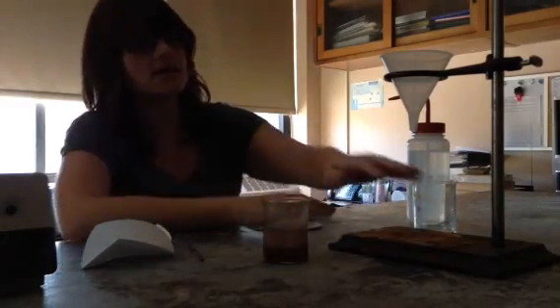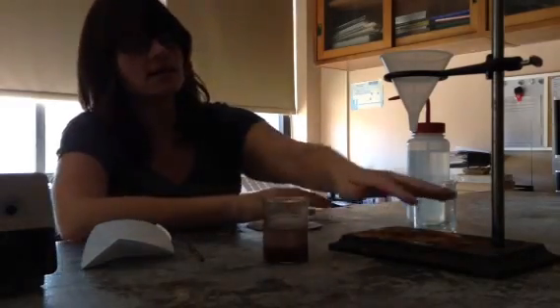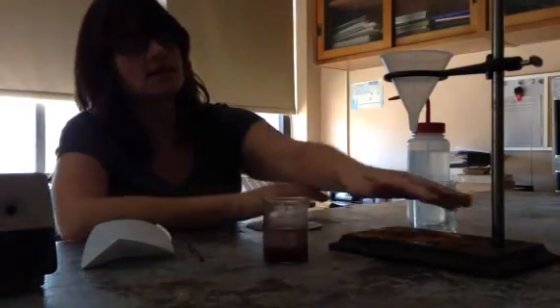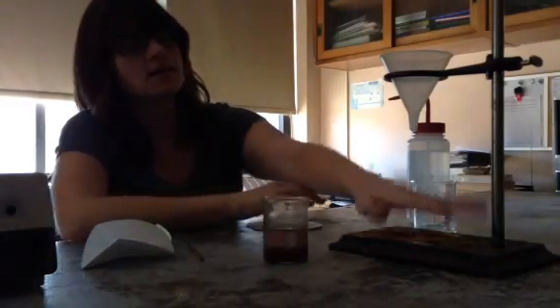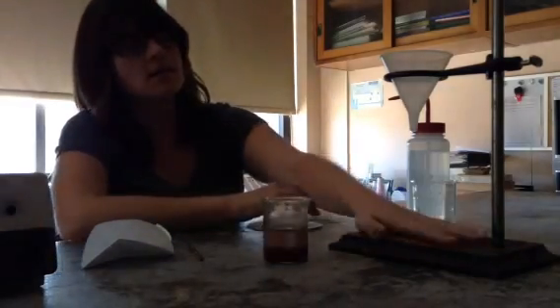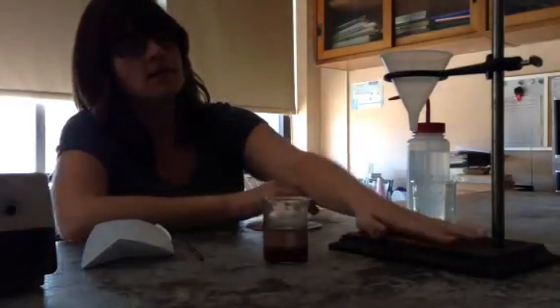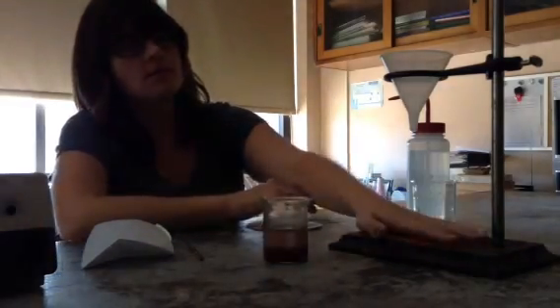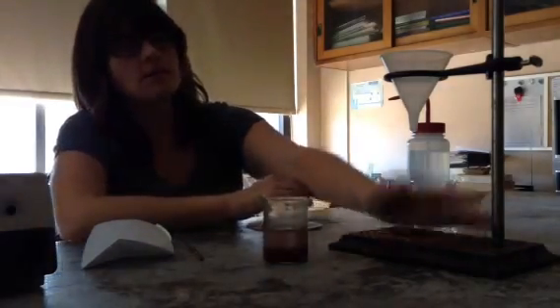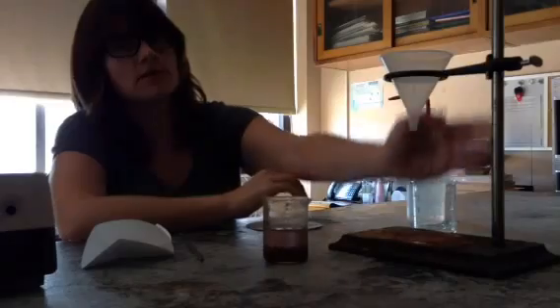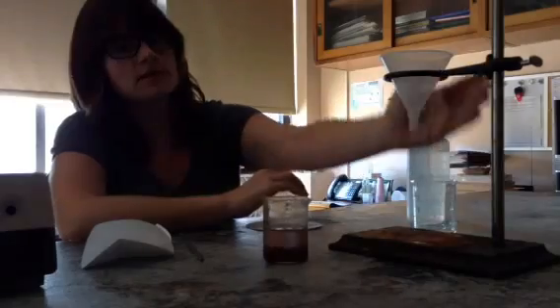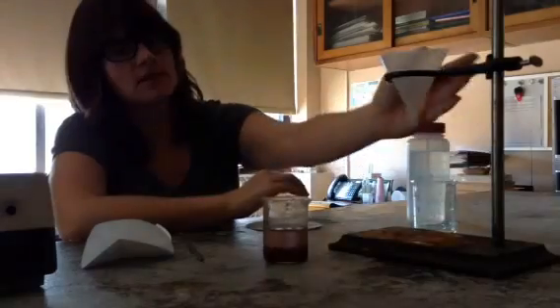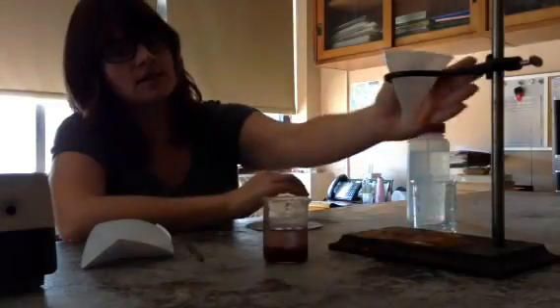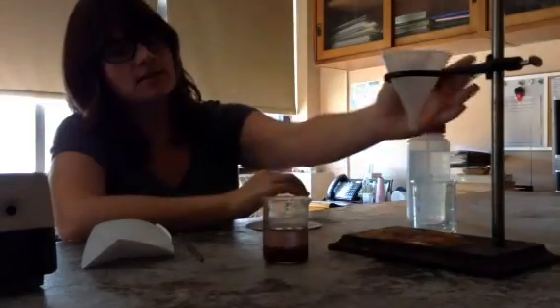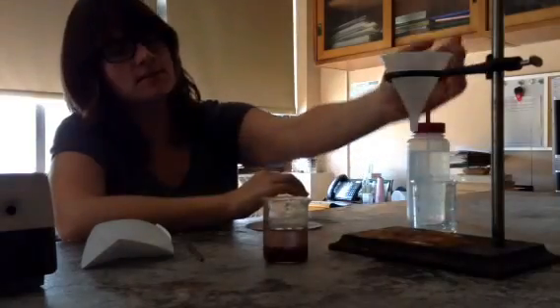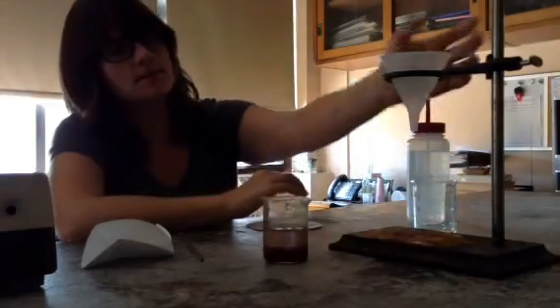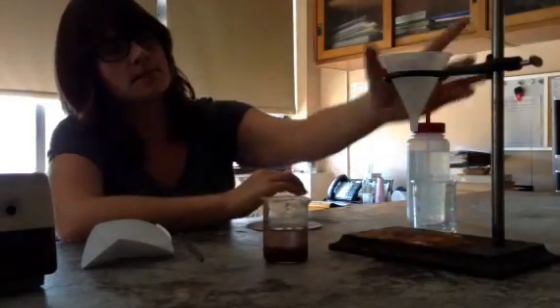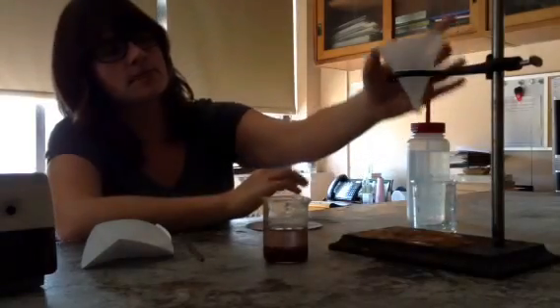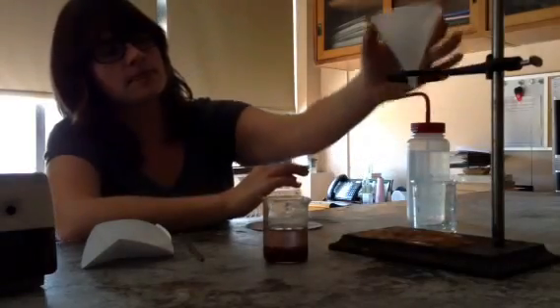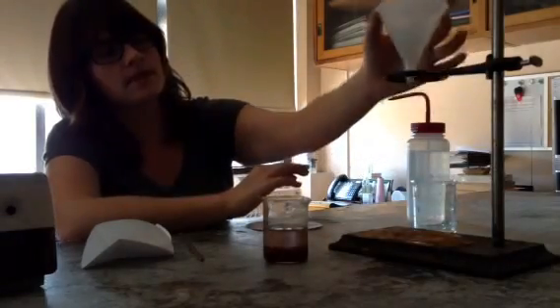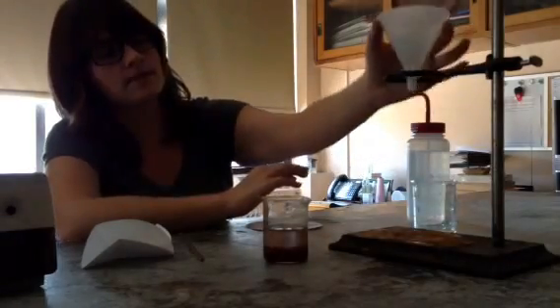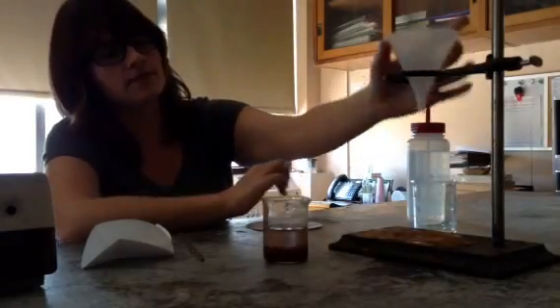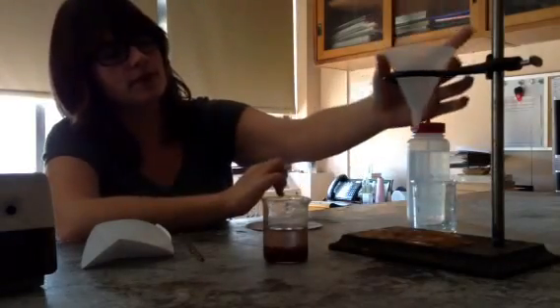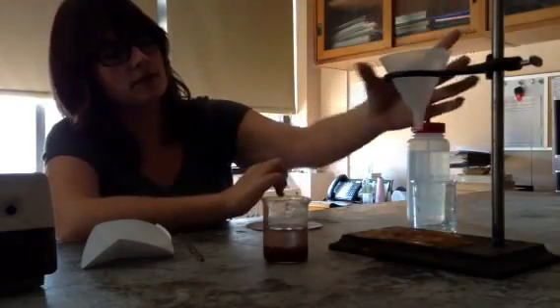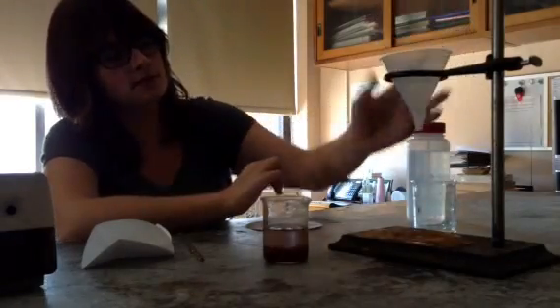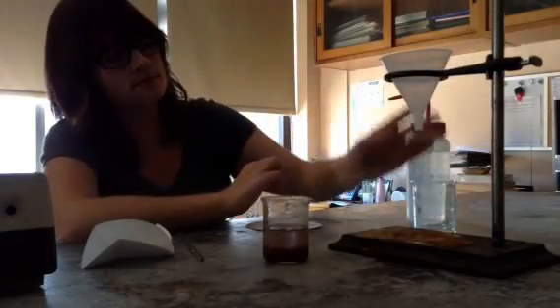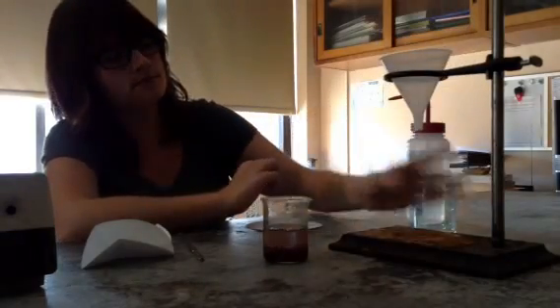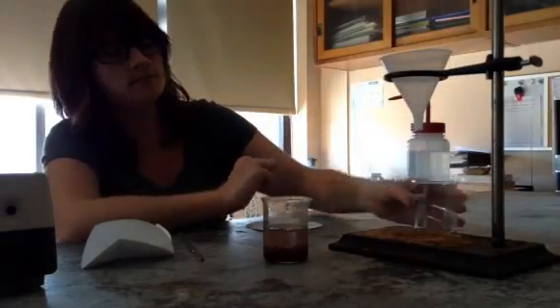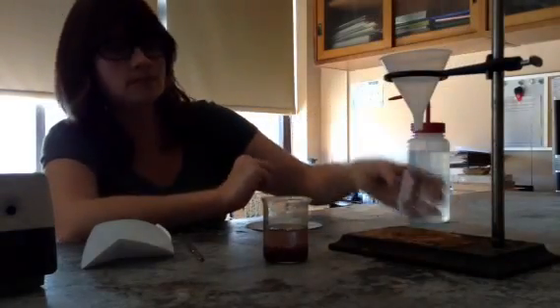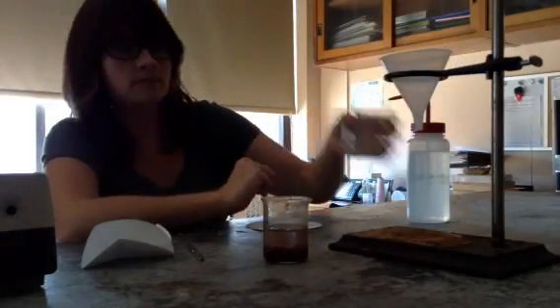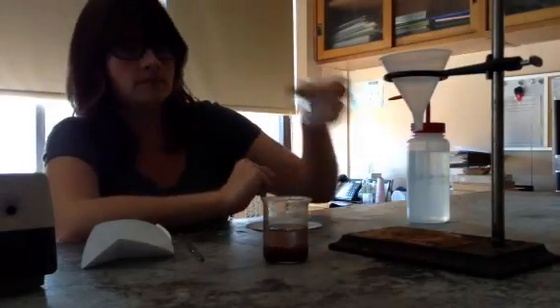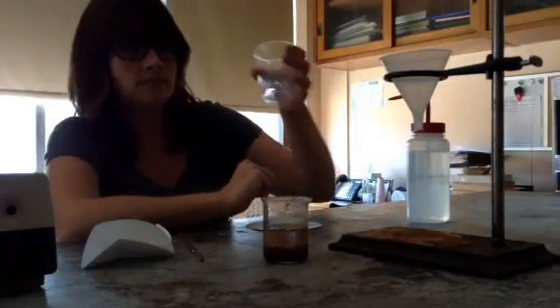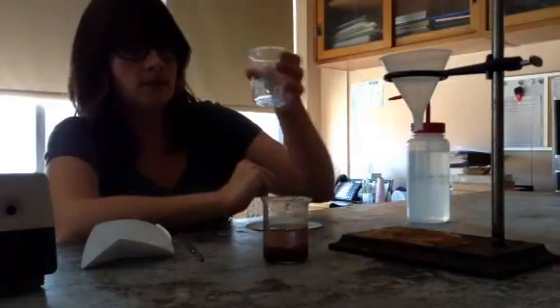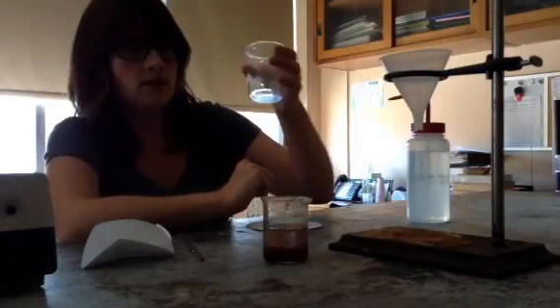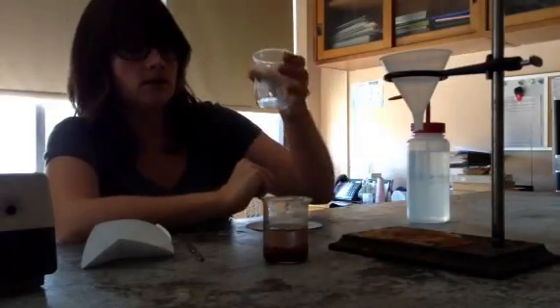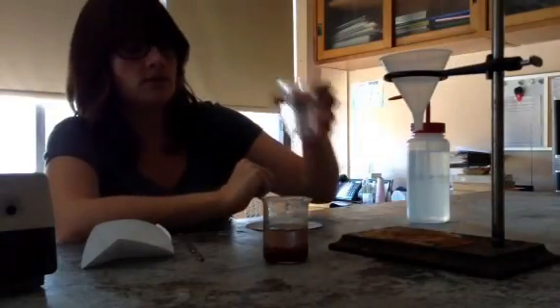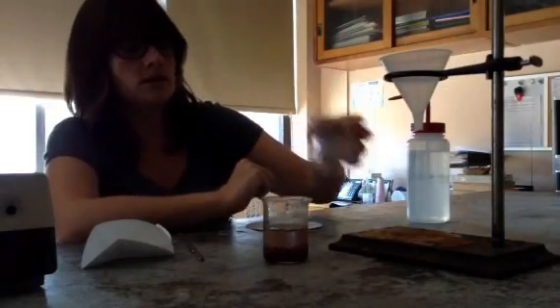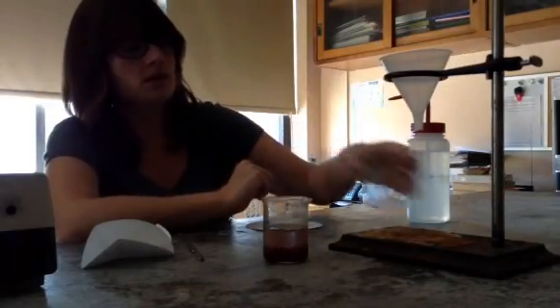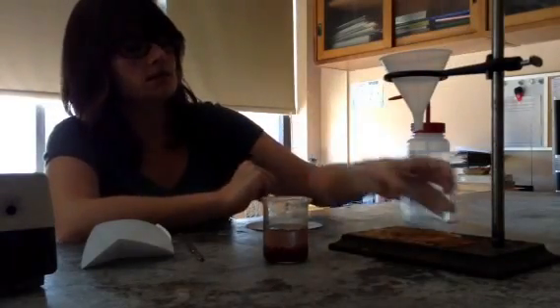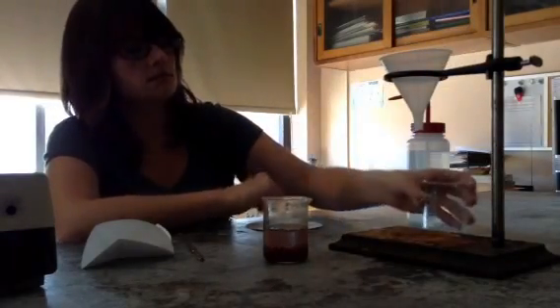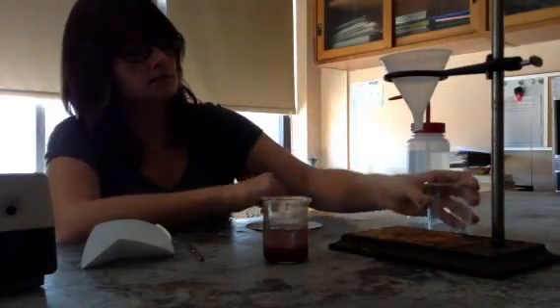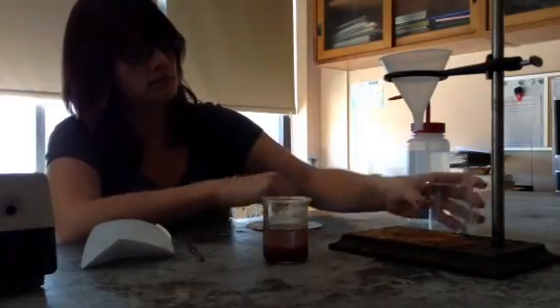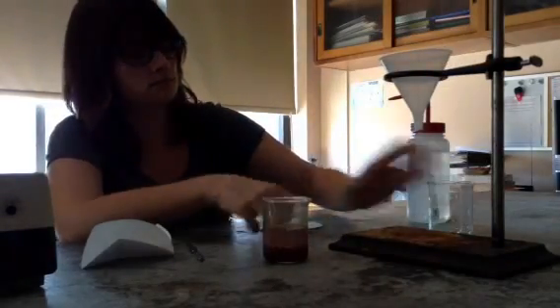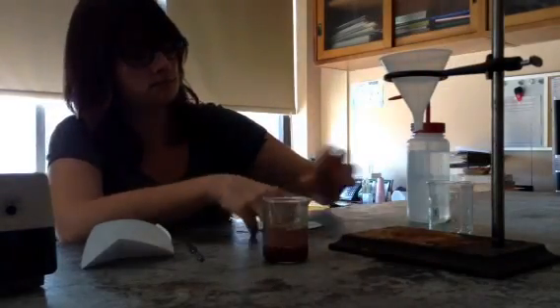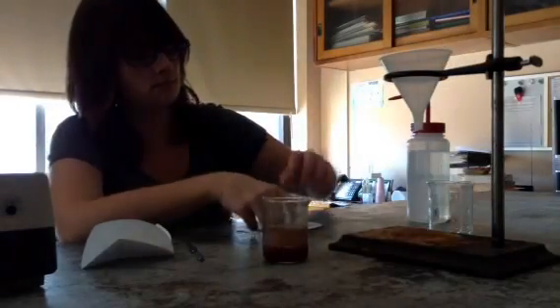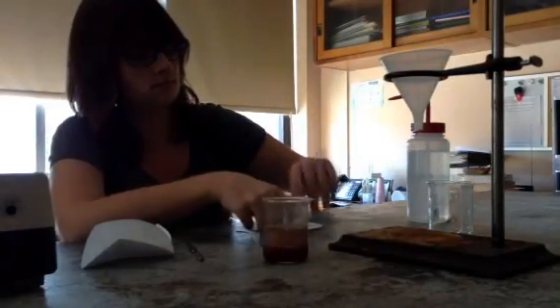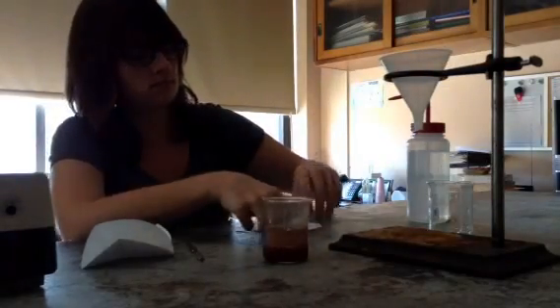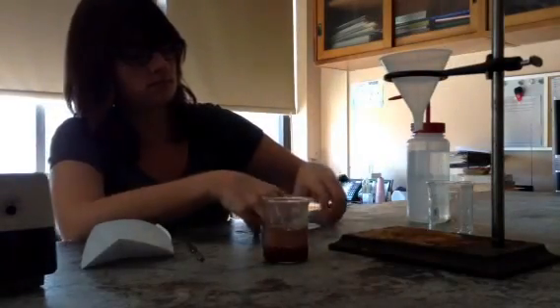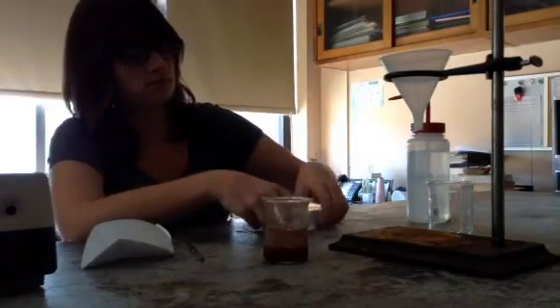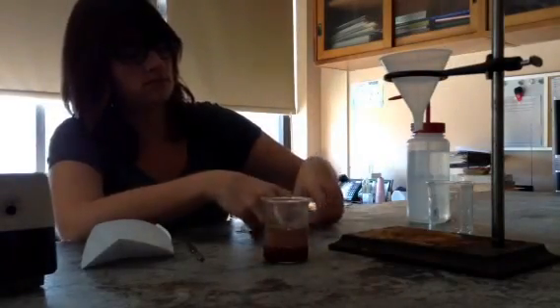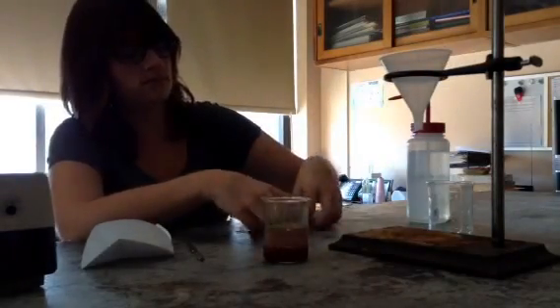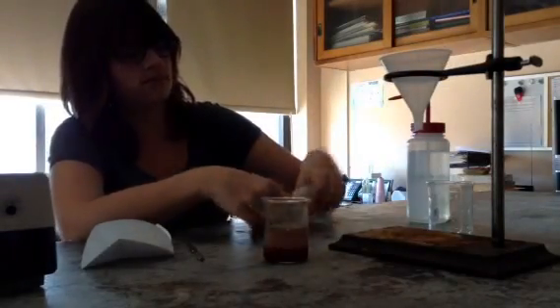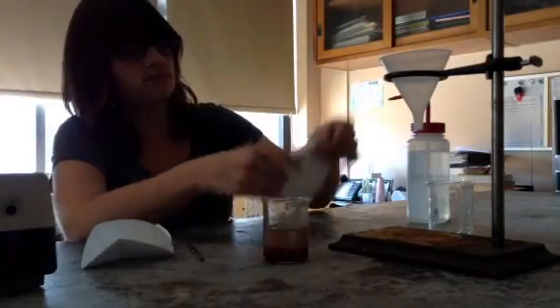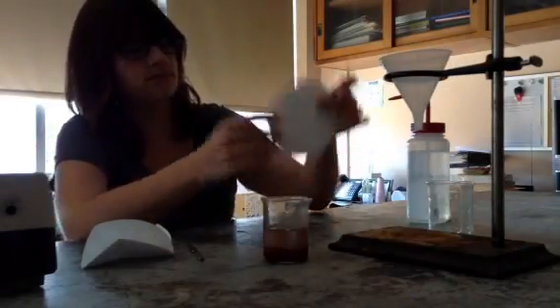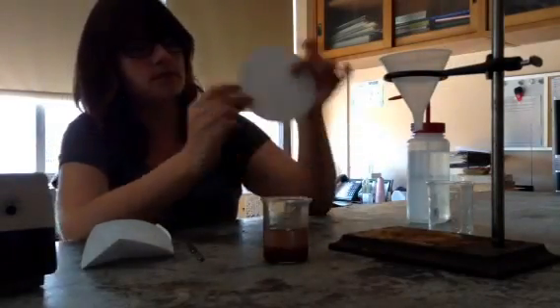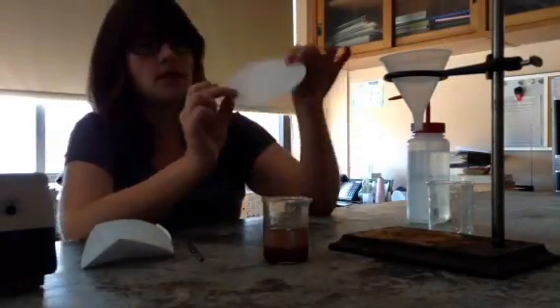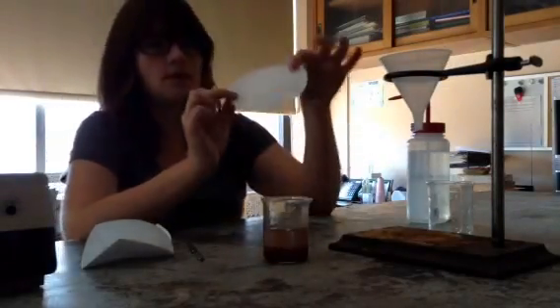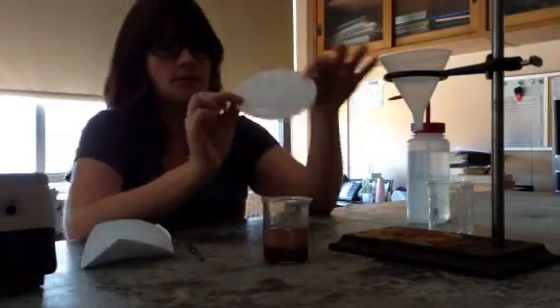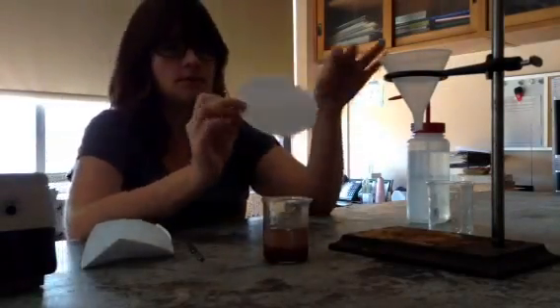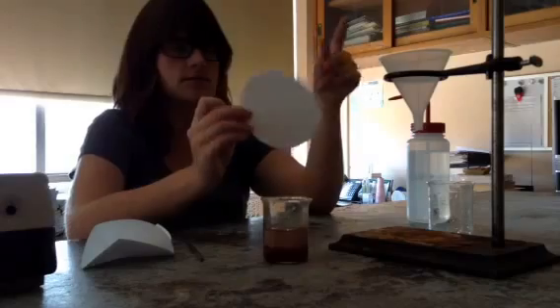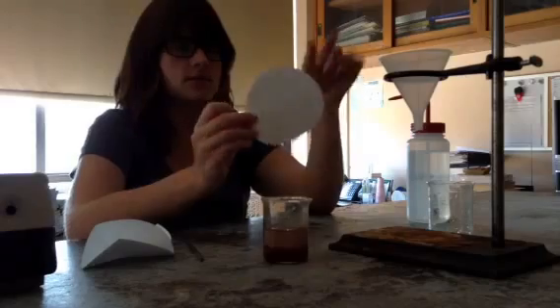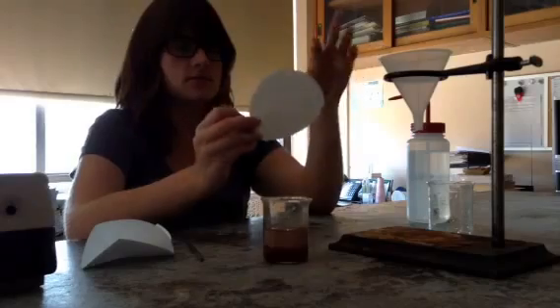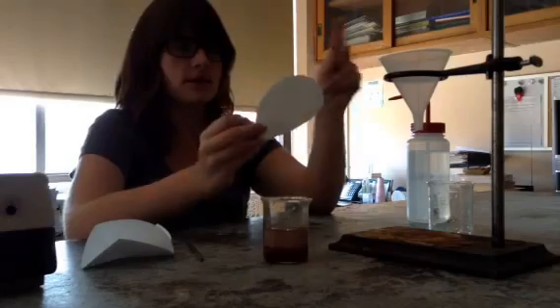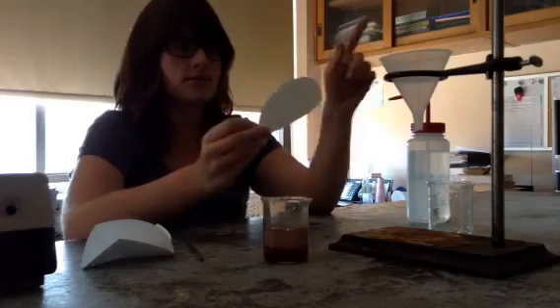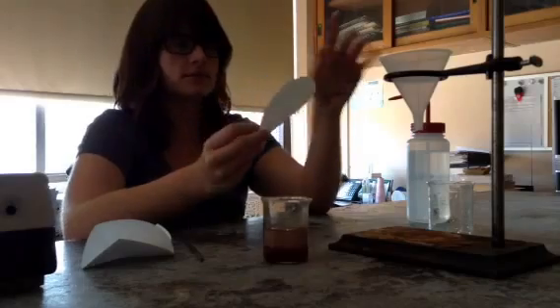To do that, I need my ring stand, a funnel, another beaker, and a piece of filter paper.